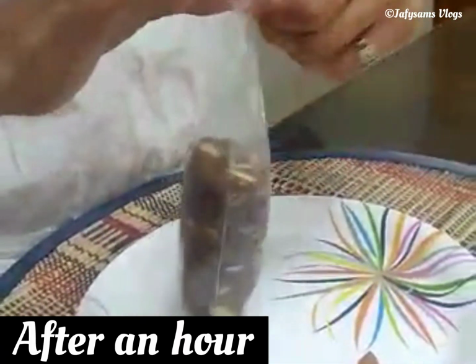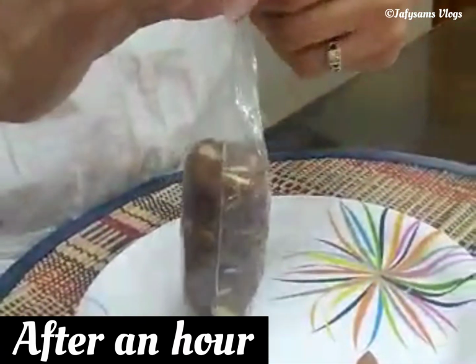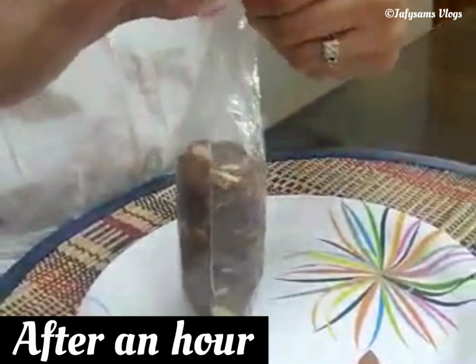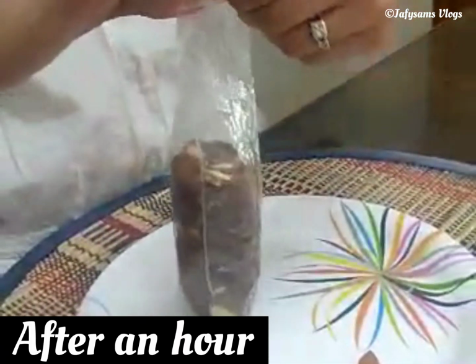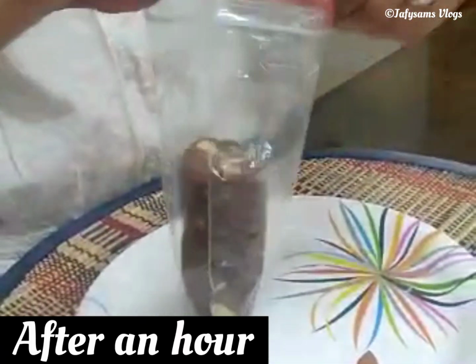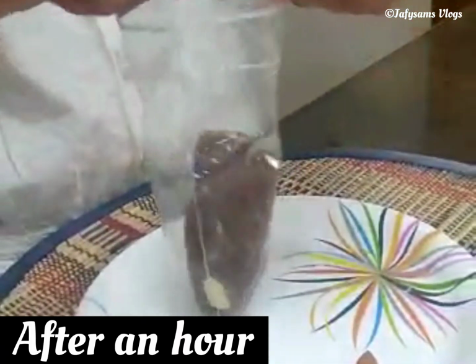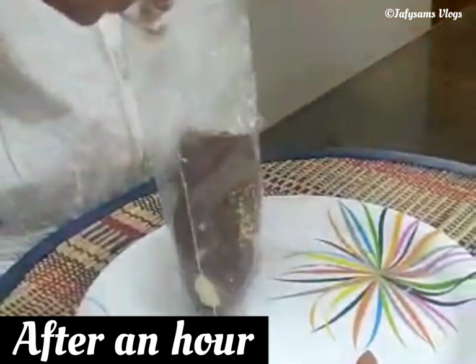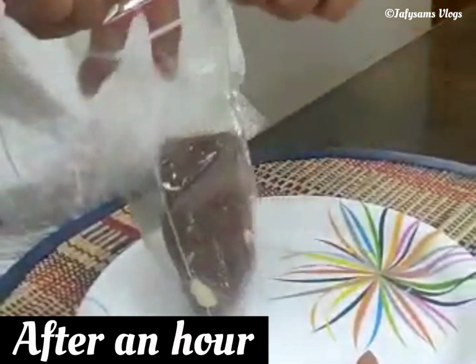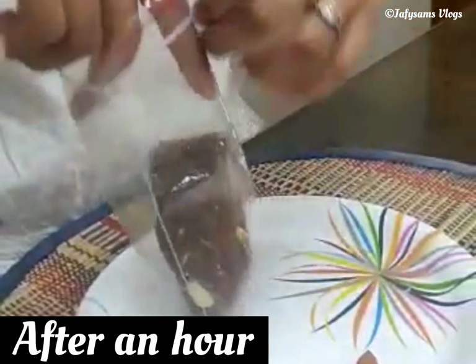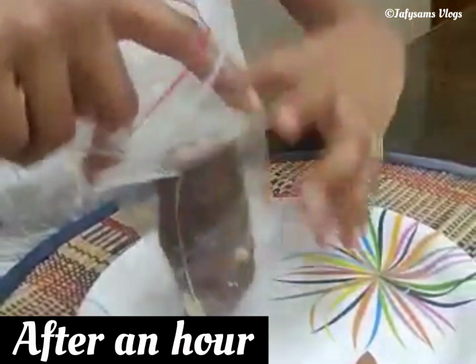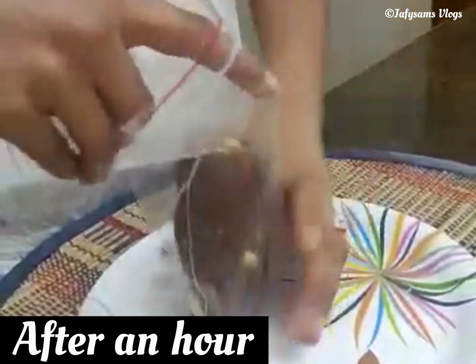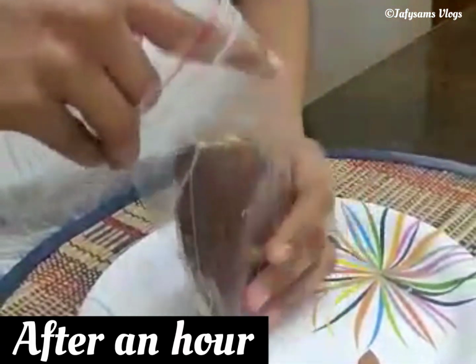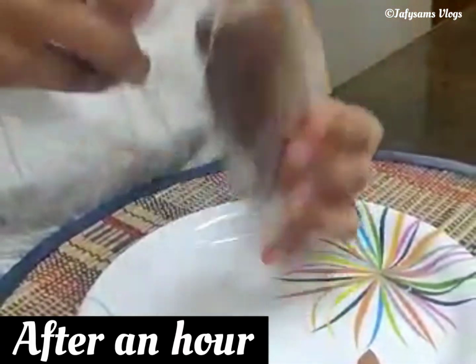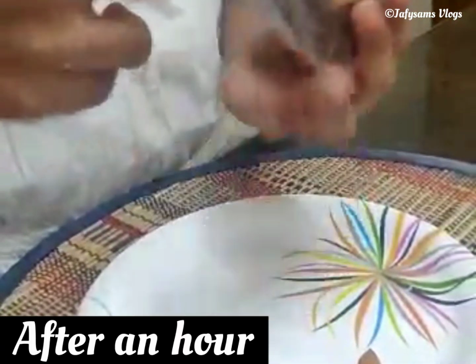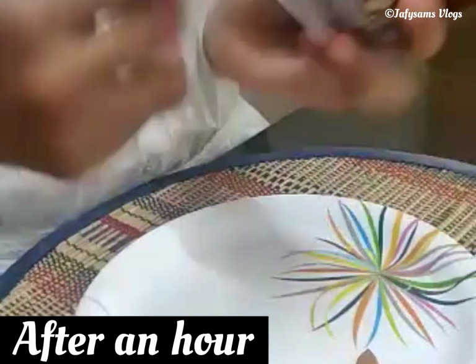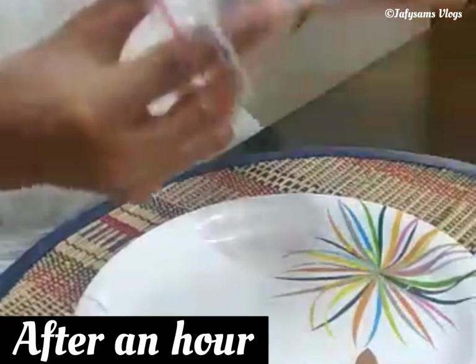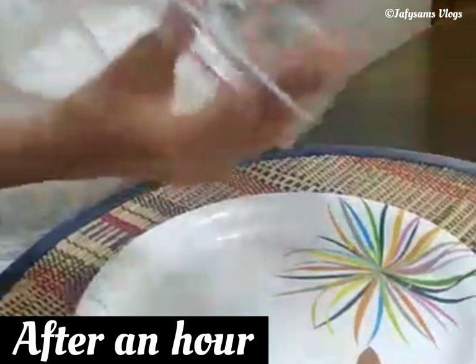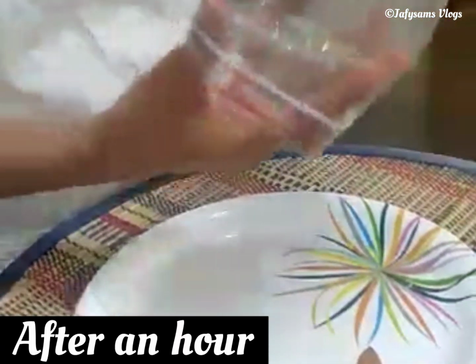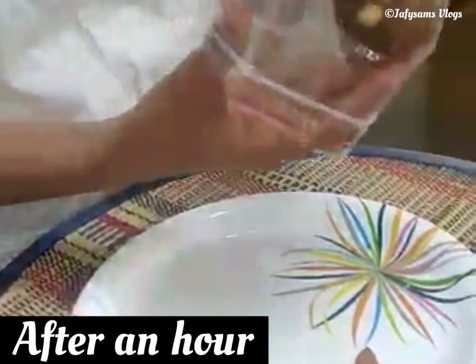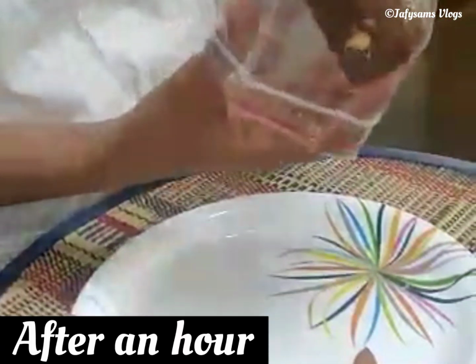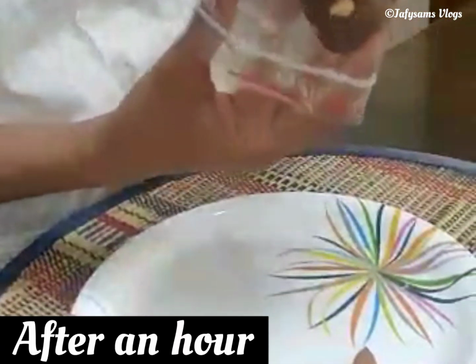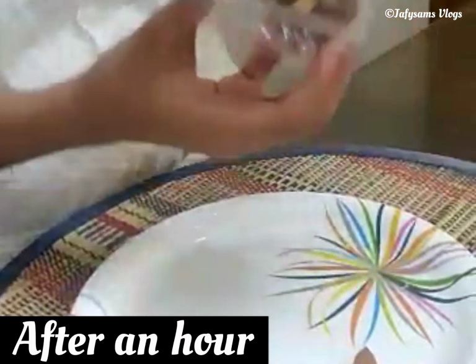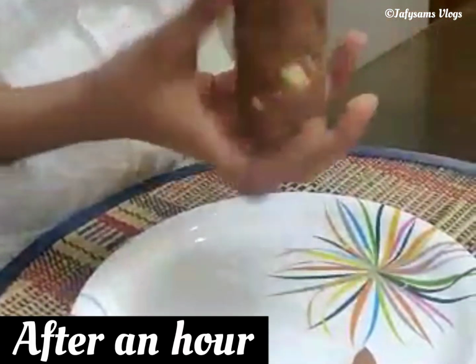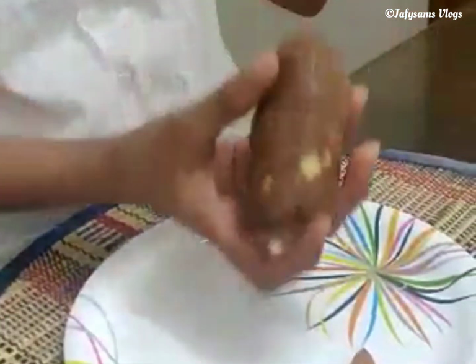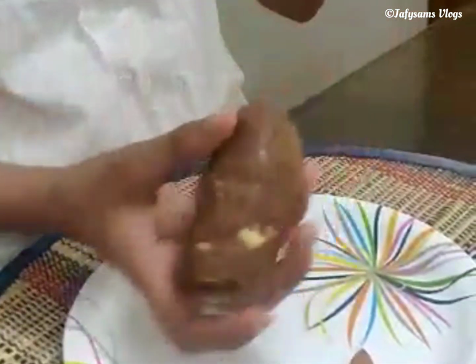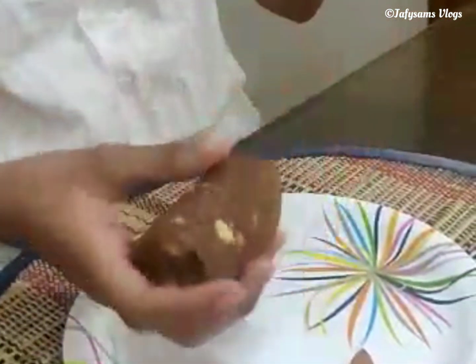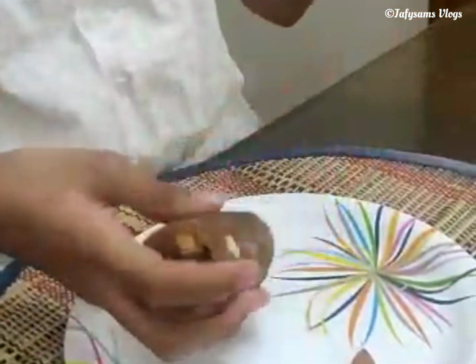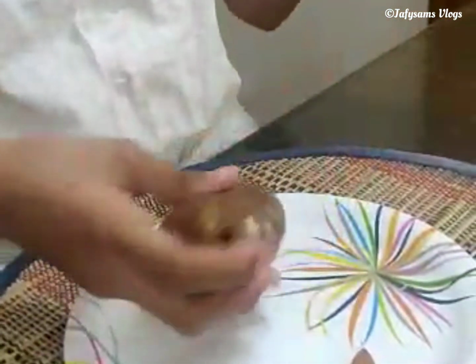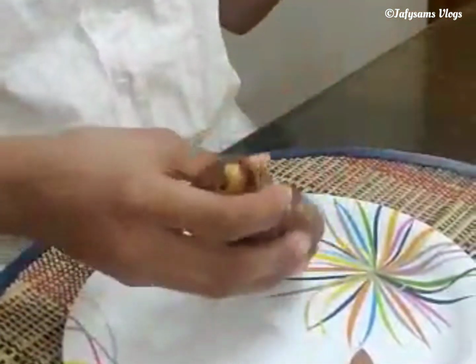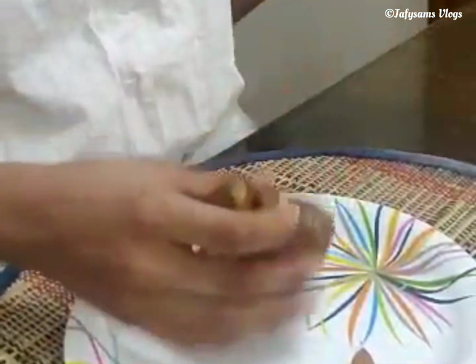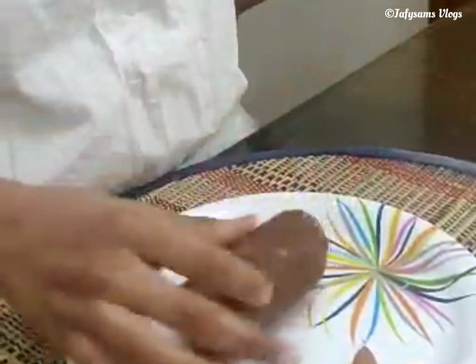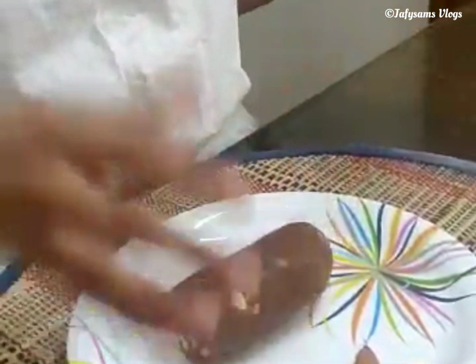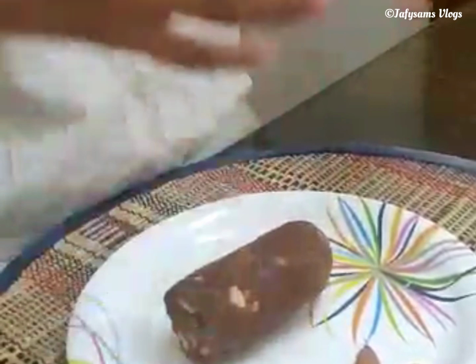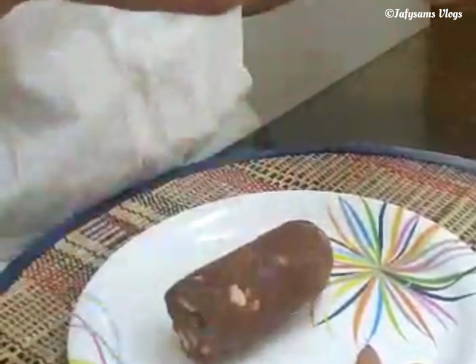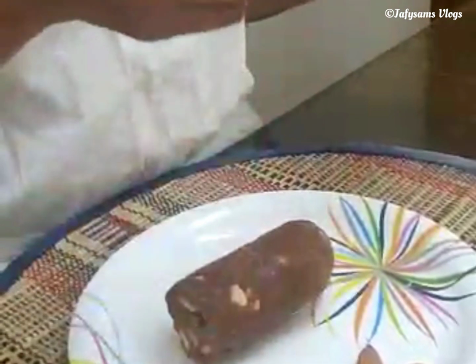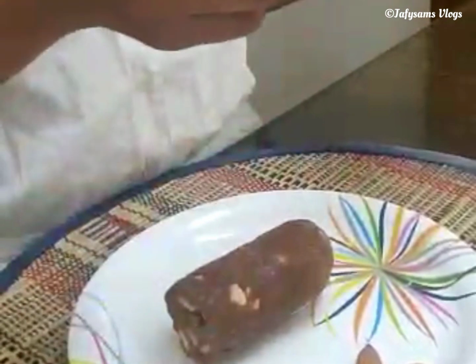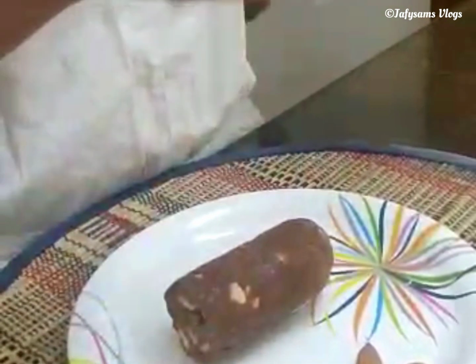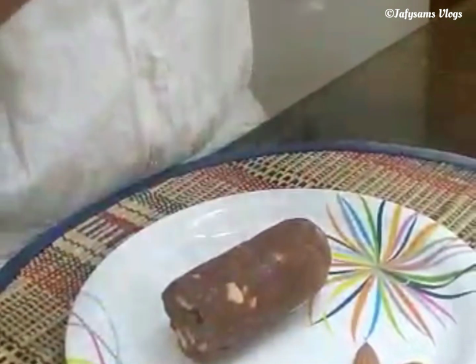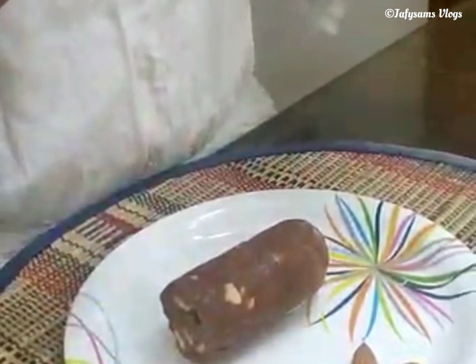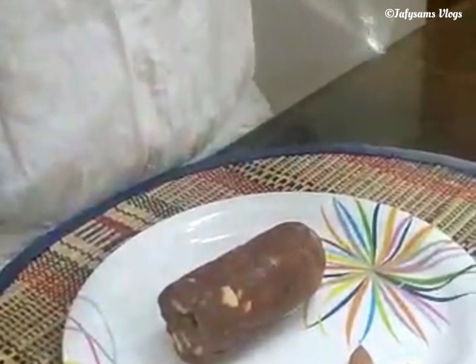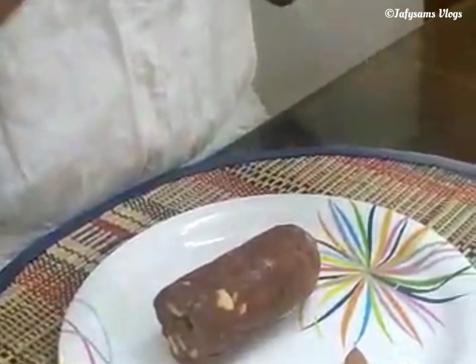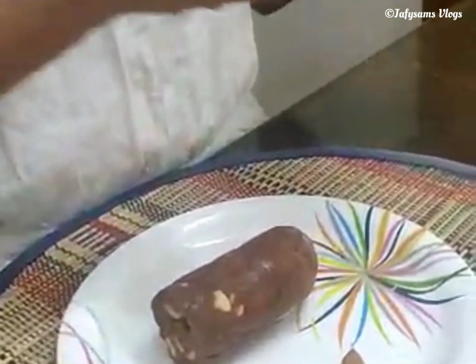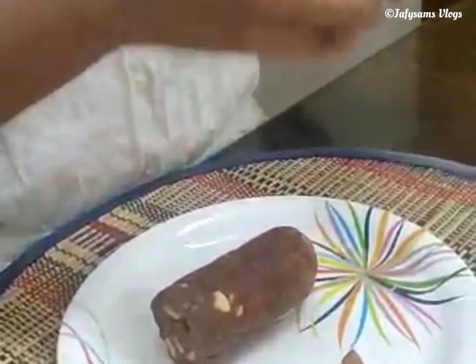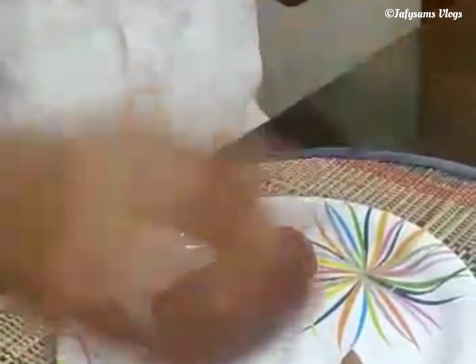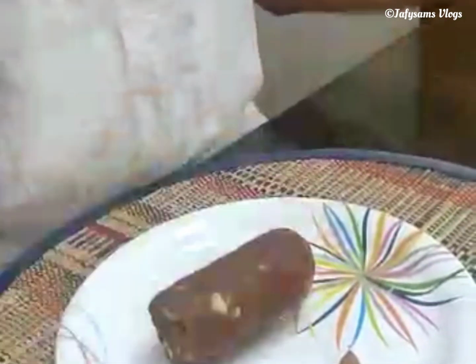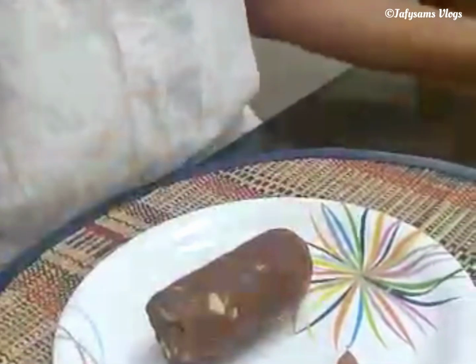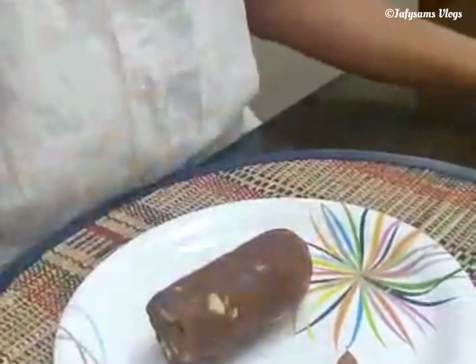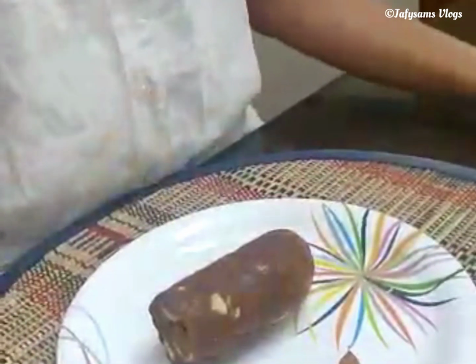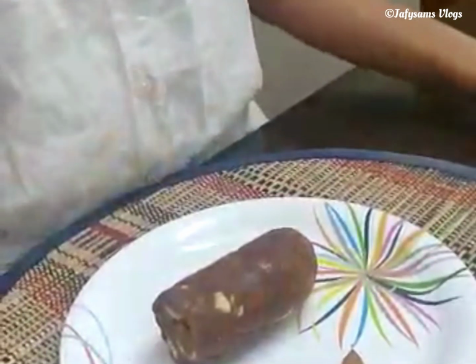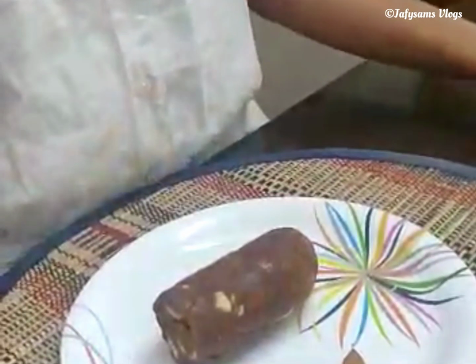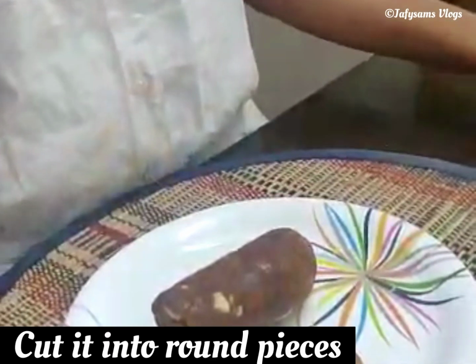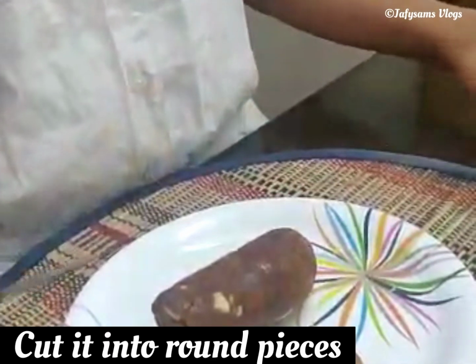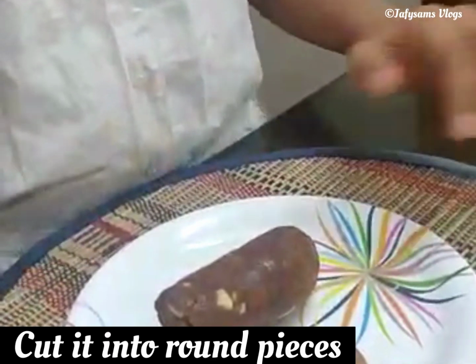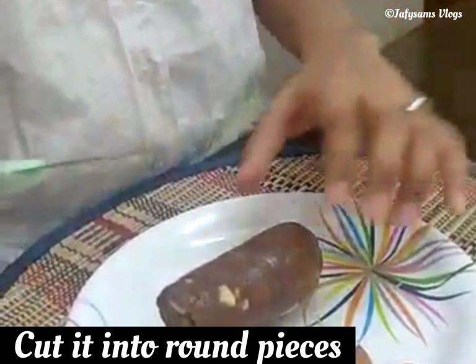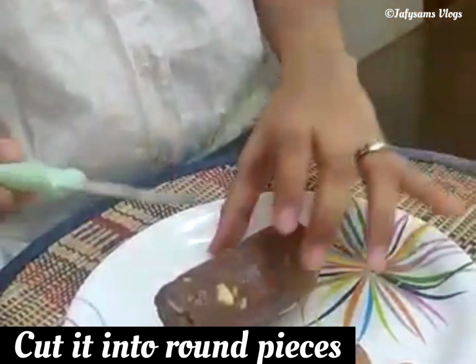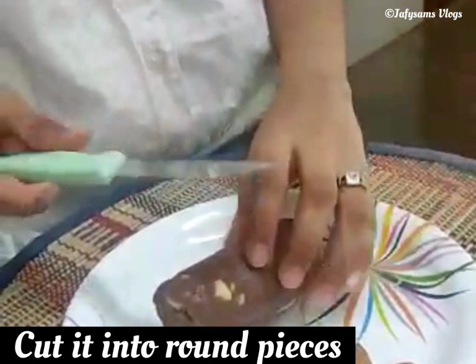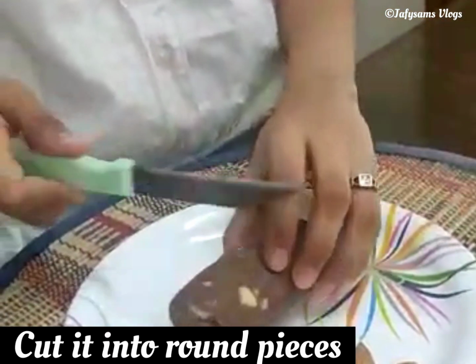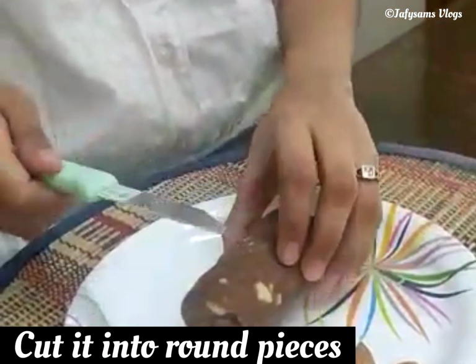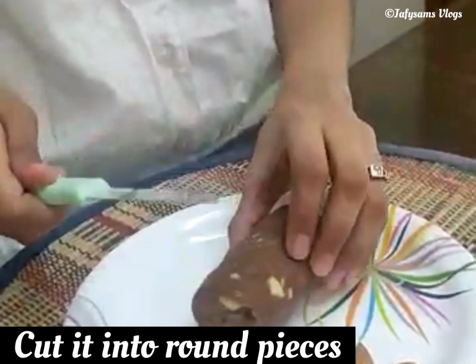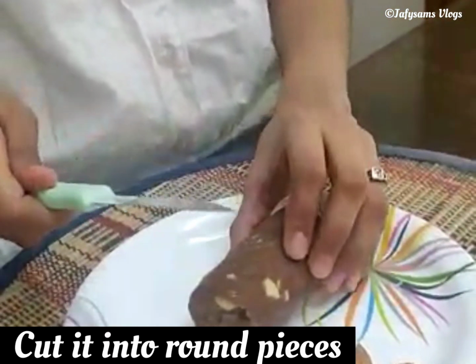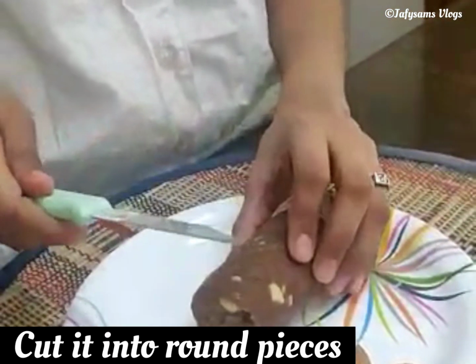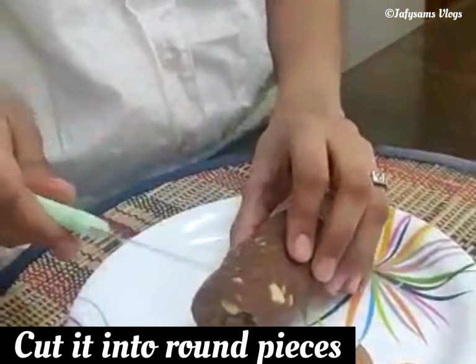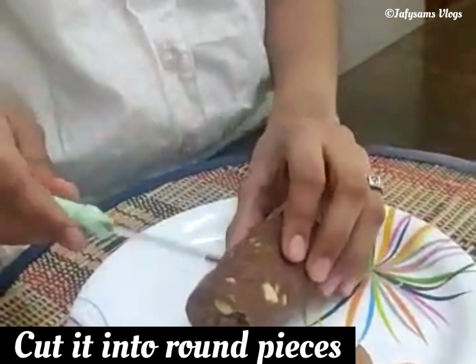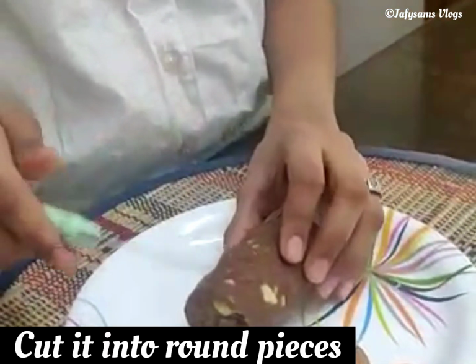Now let me take it out of the polythene bag and cut it into round pieces.